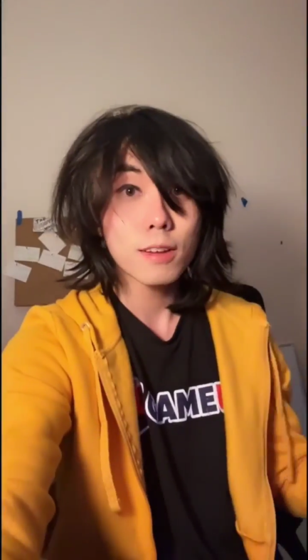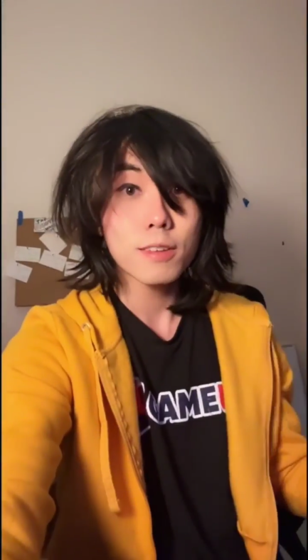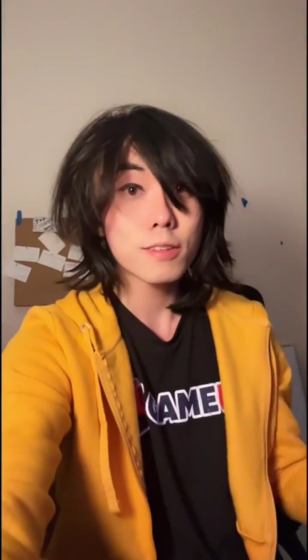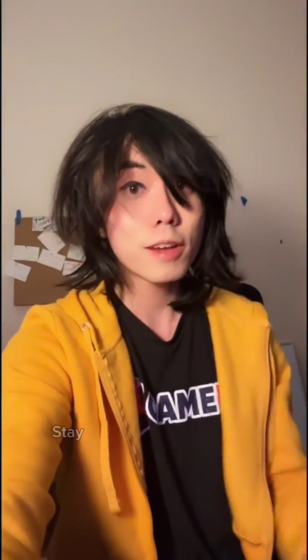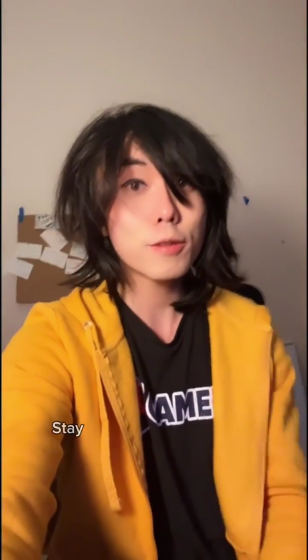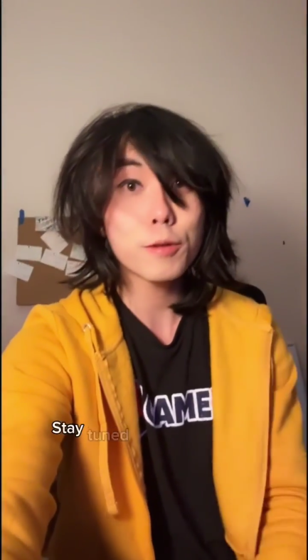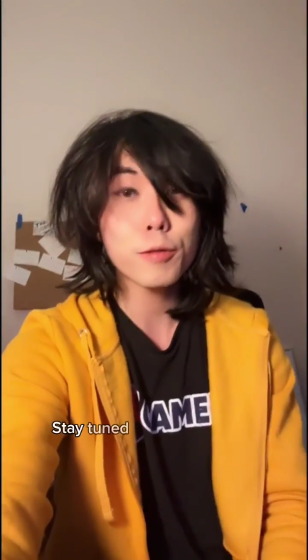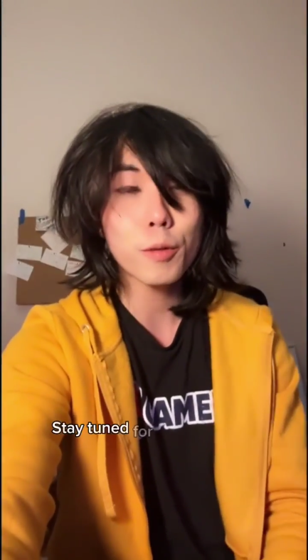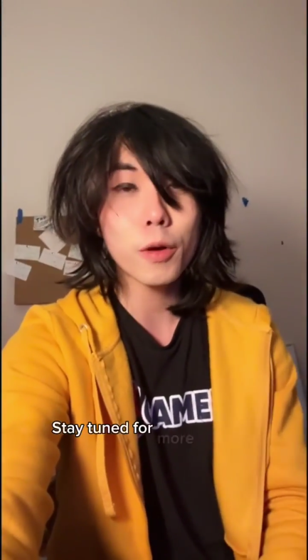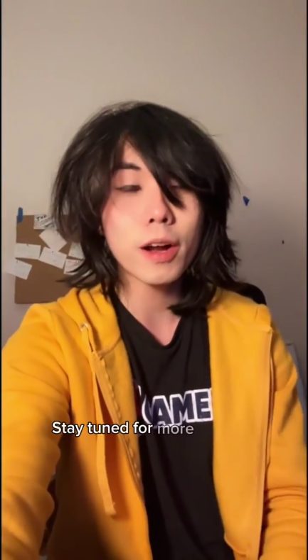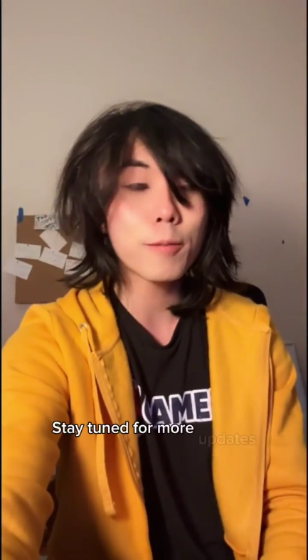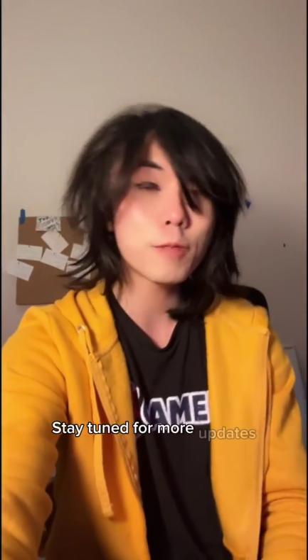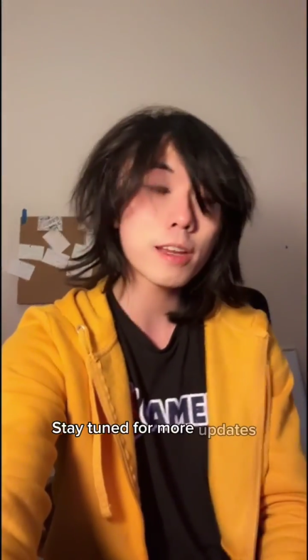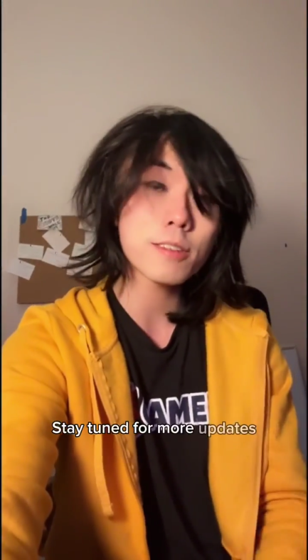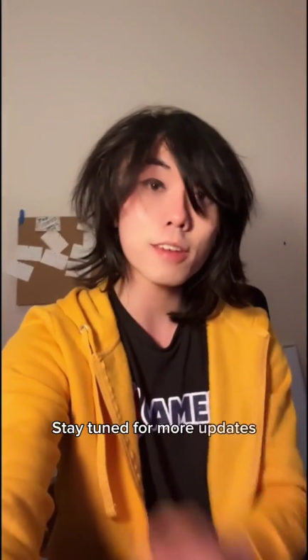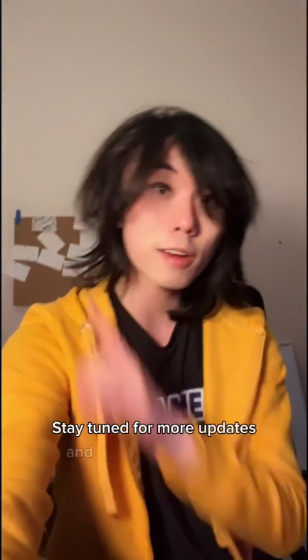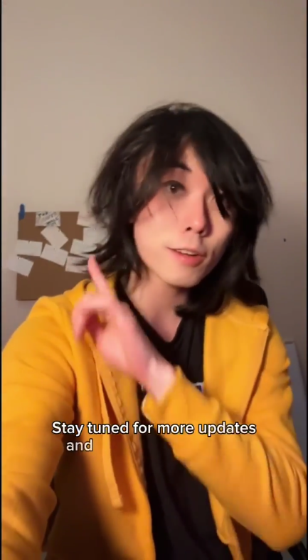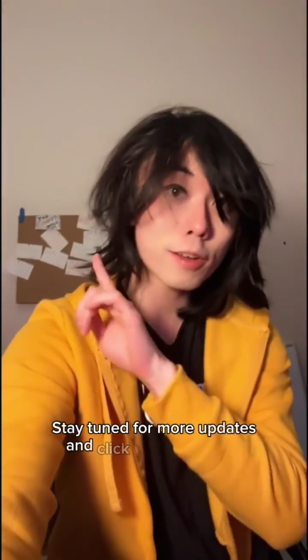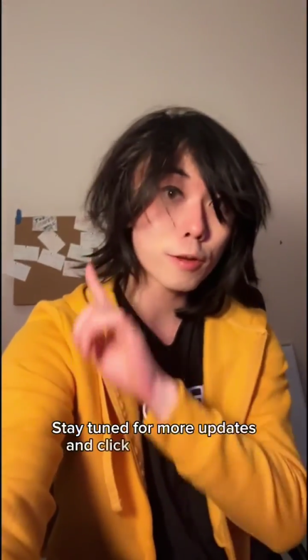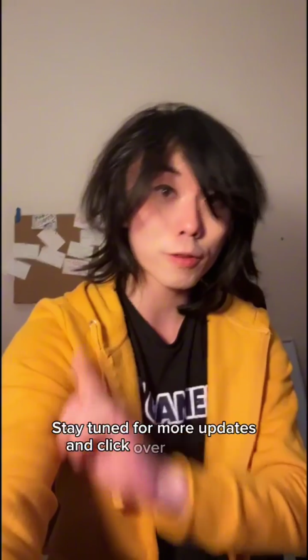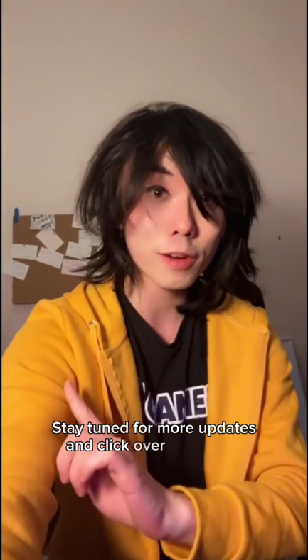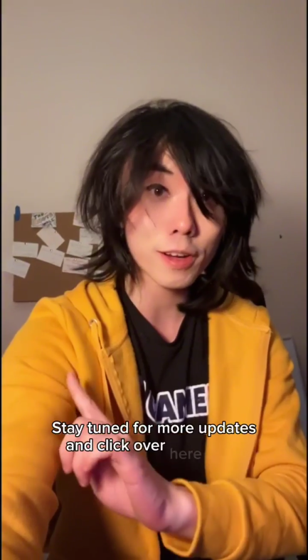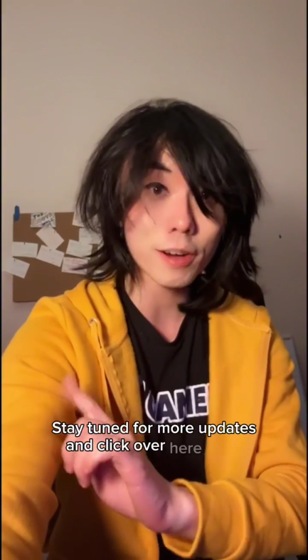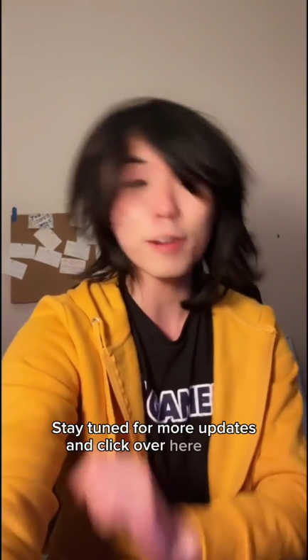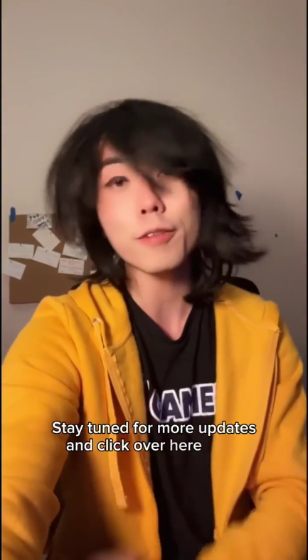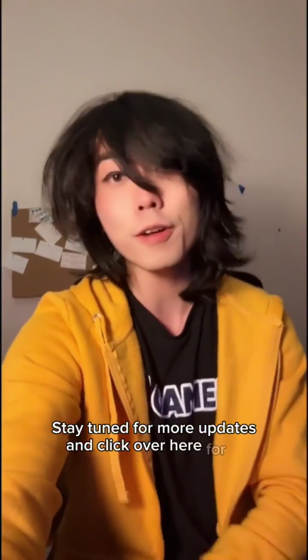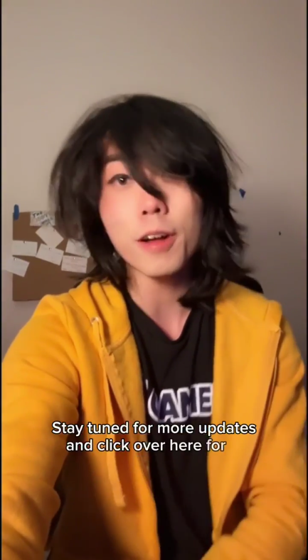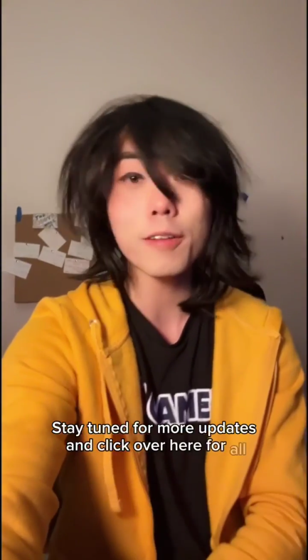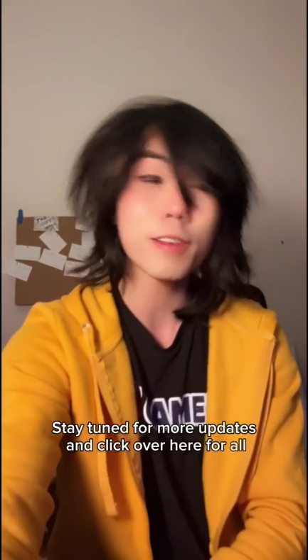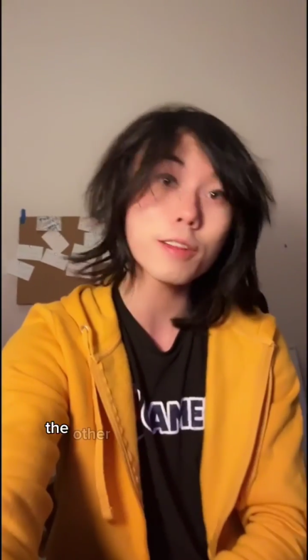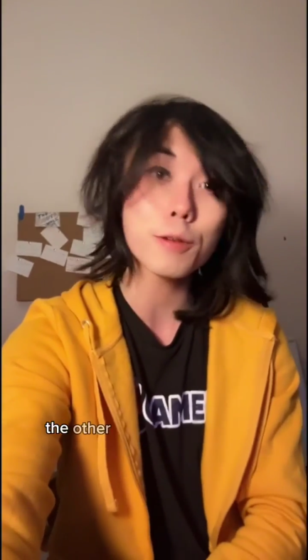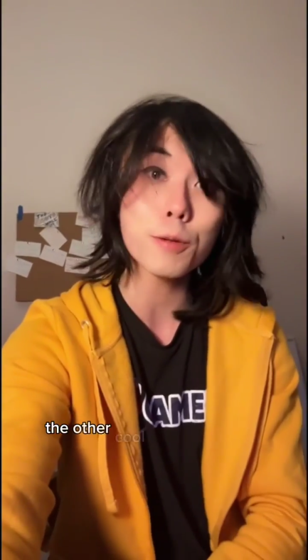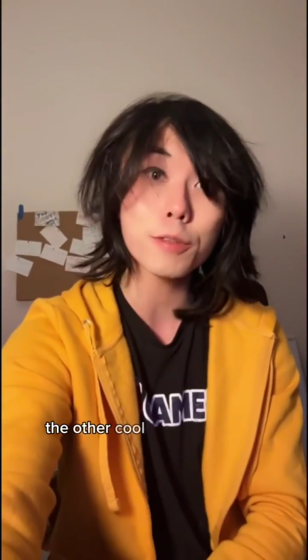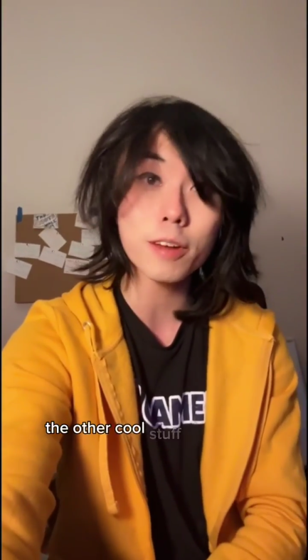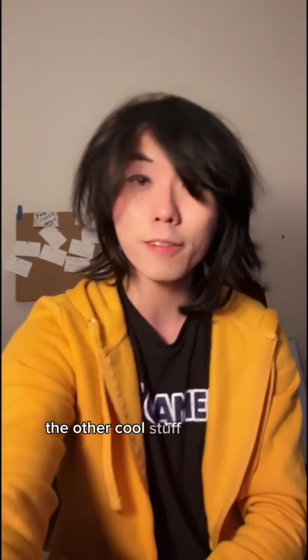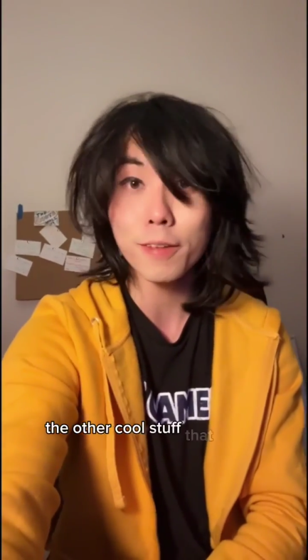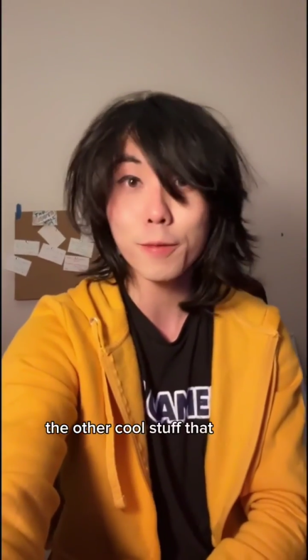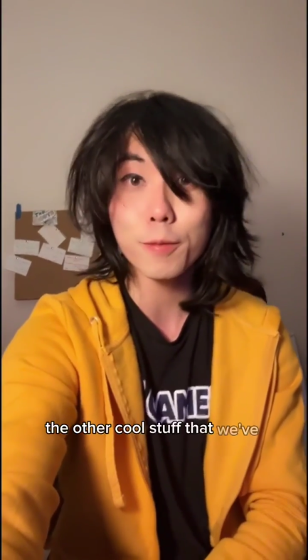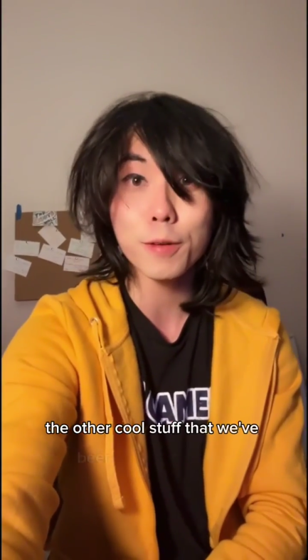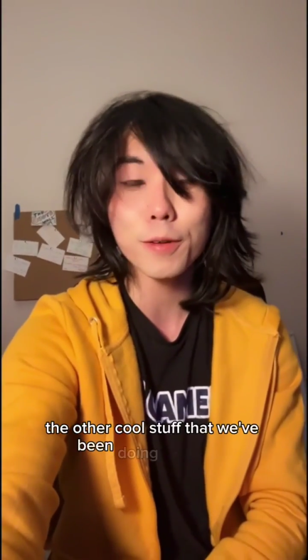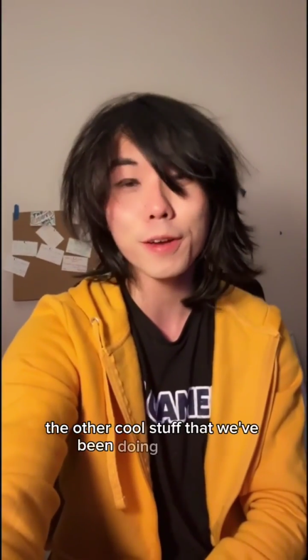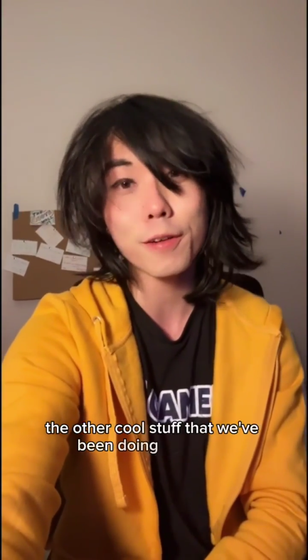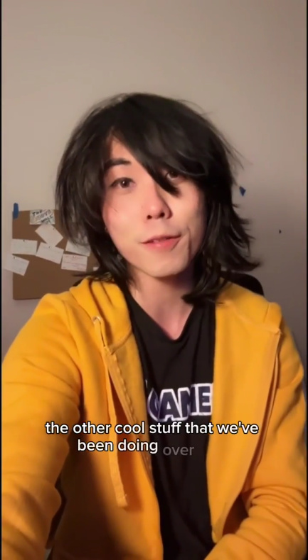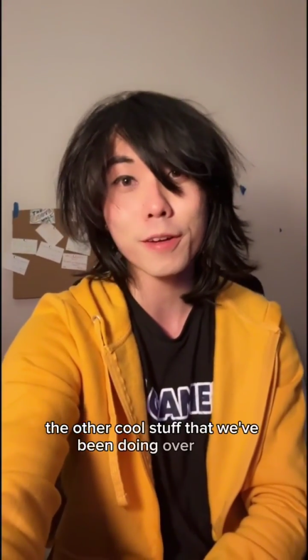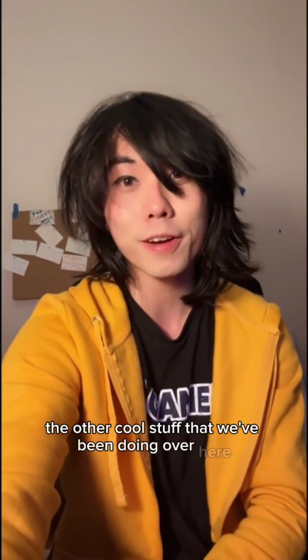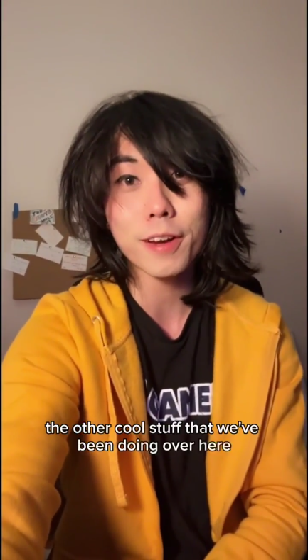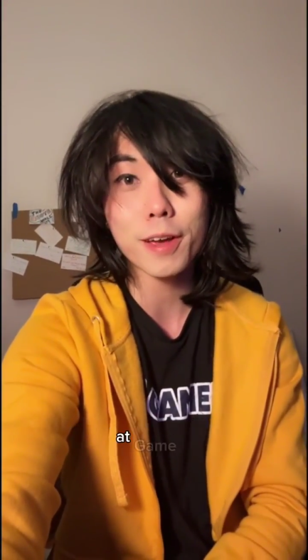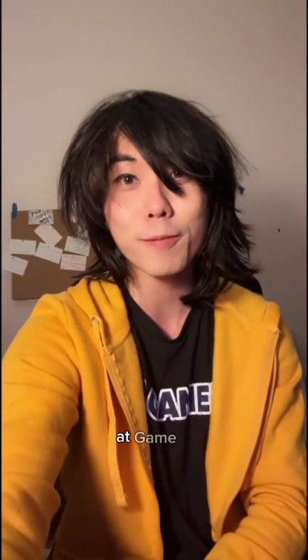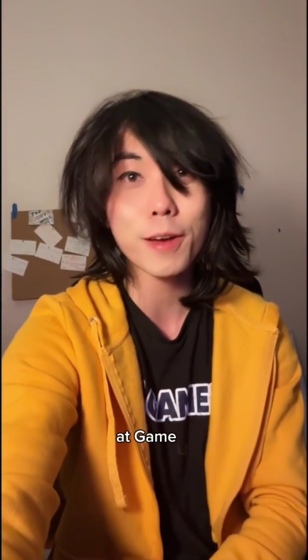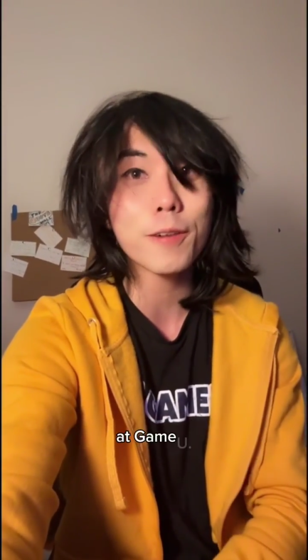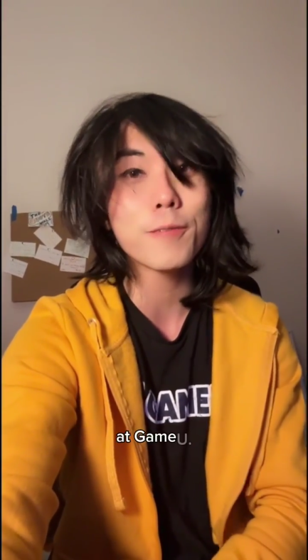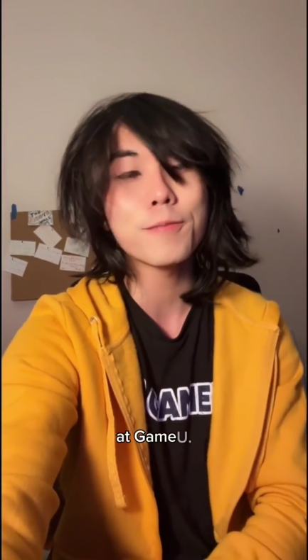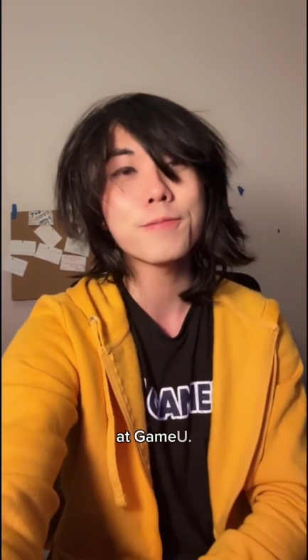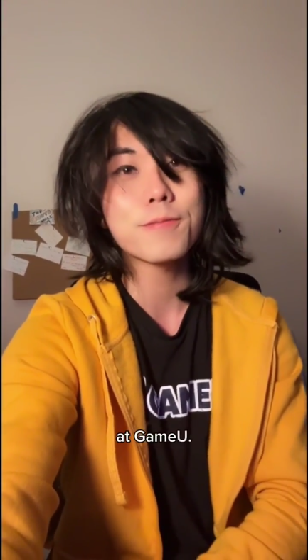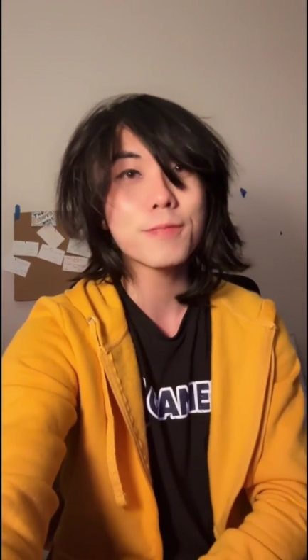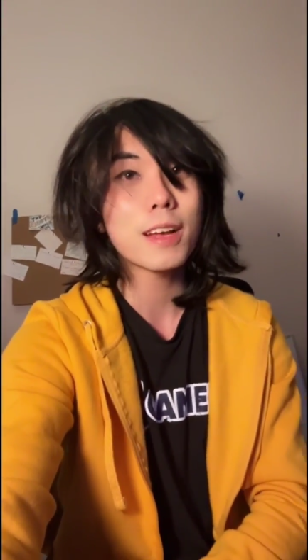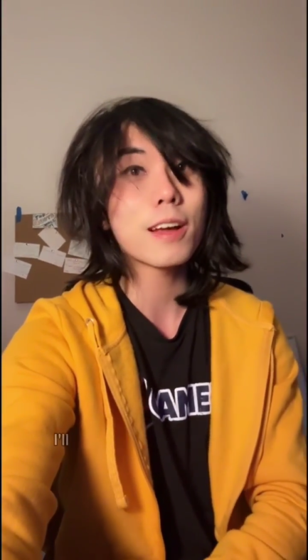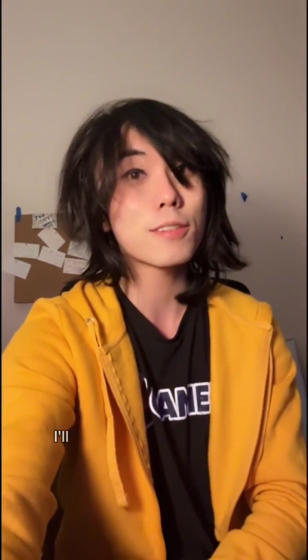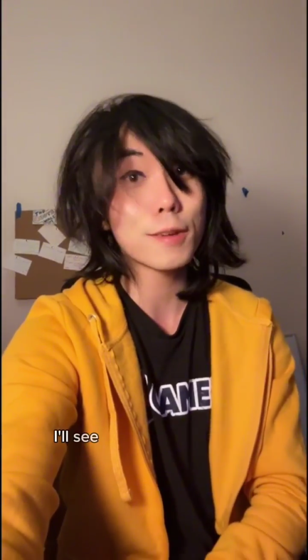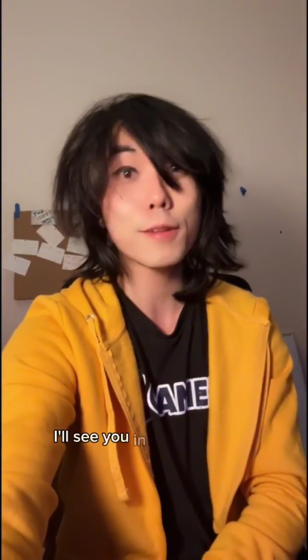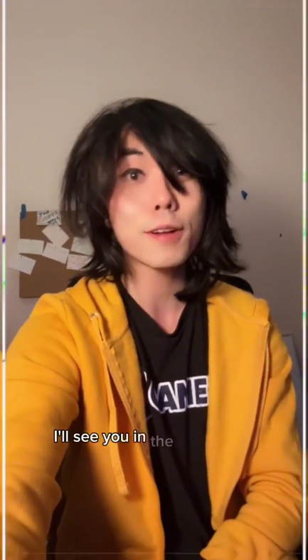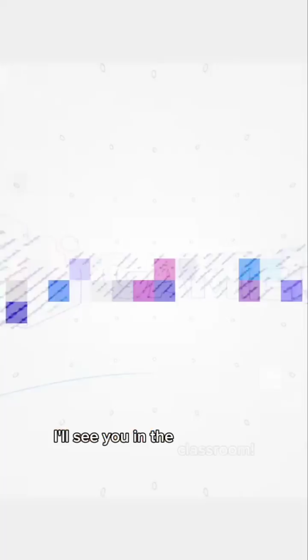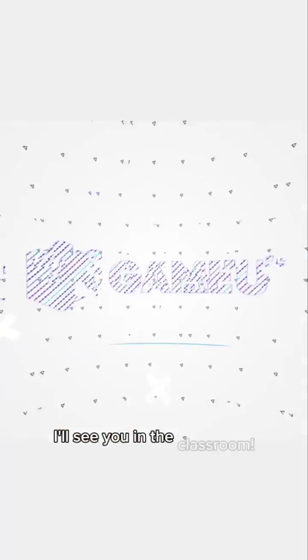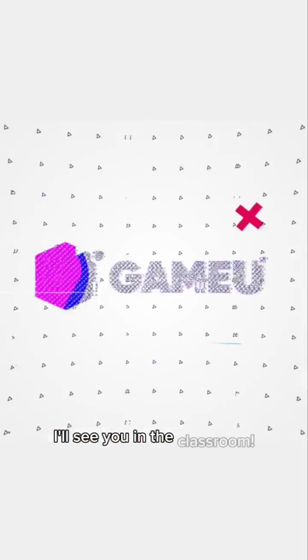Stay tuned for more updates, and click over here for all the other cool stuff that we've been doing over here at GameU. I'll see you in the classroom!